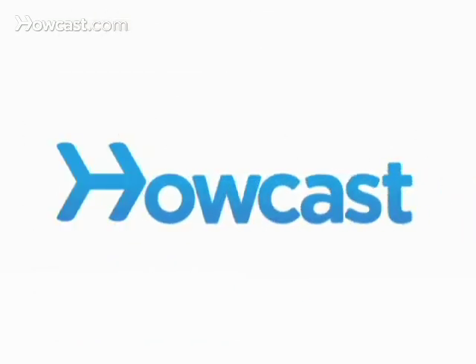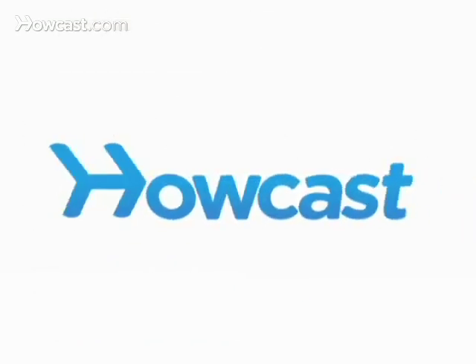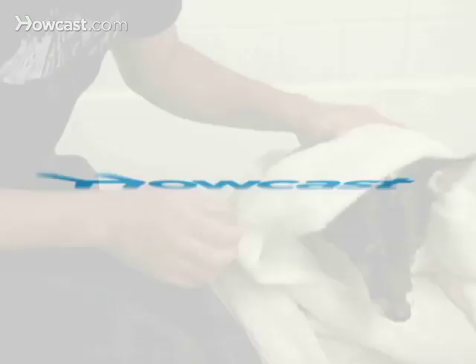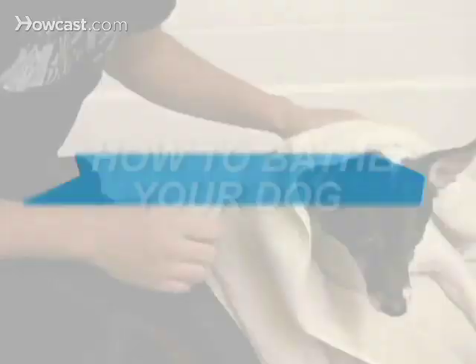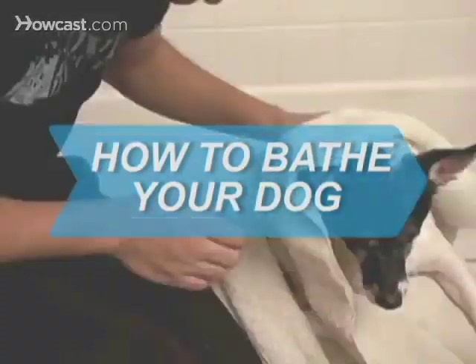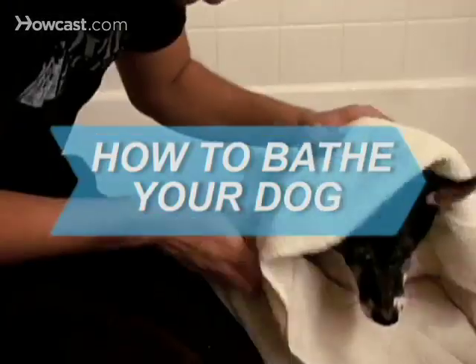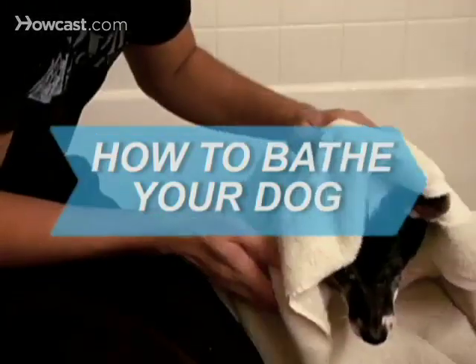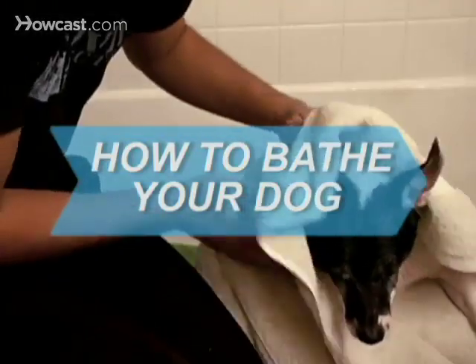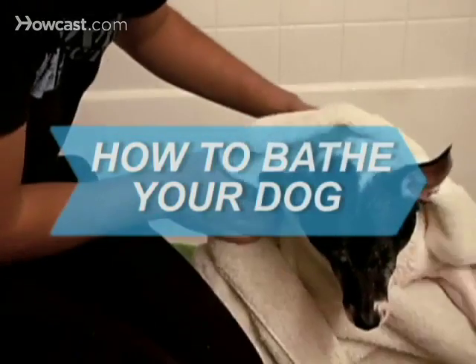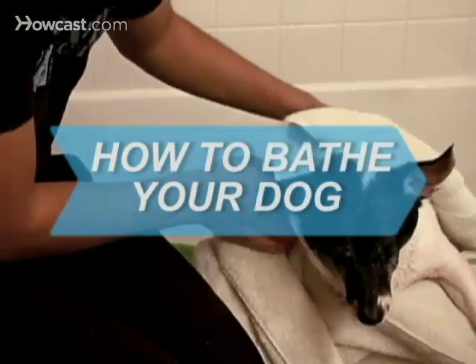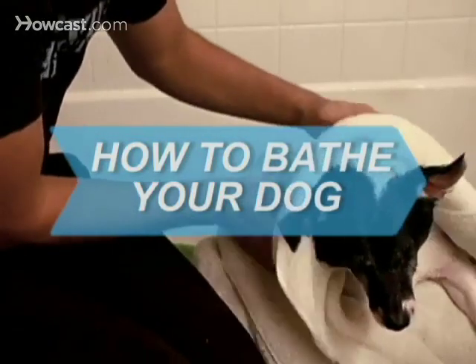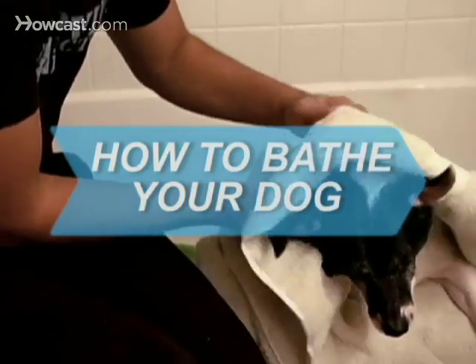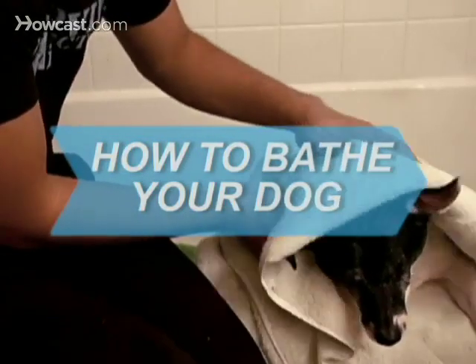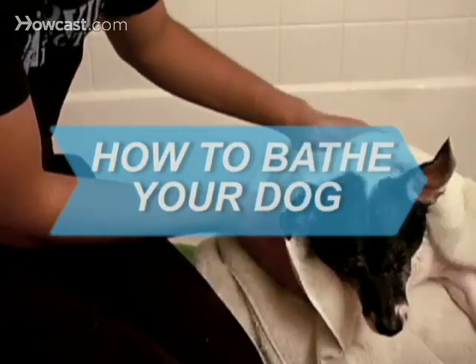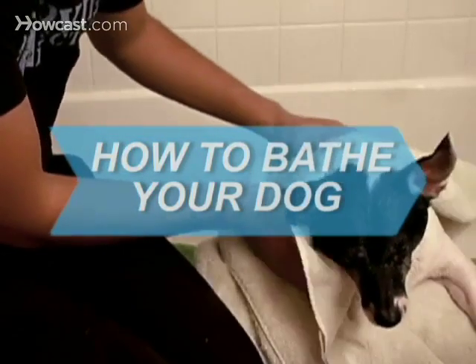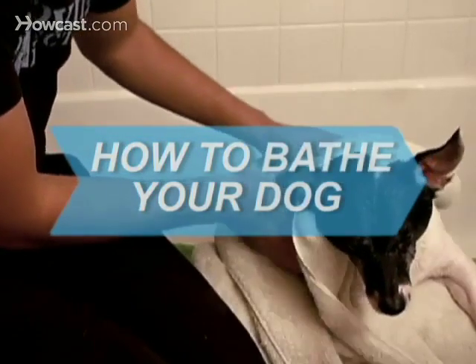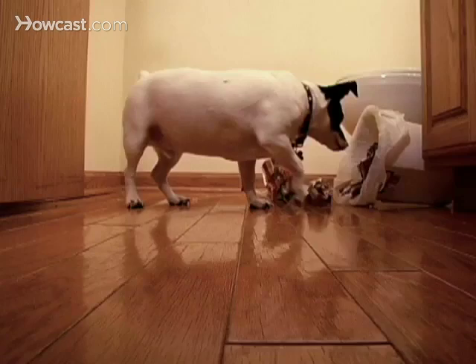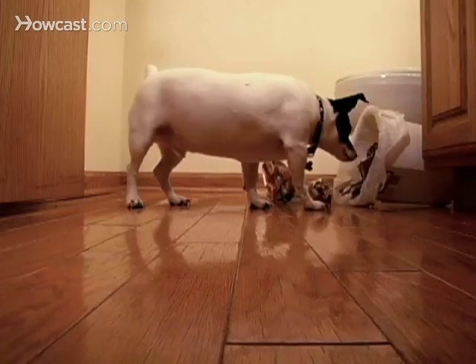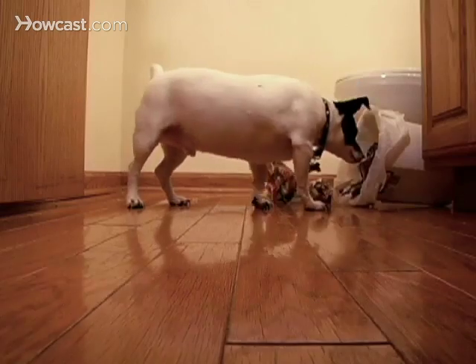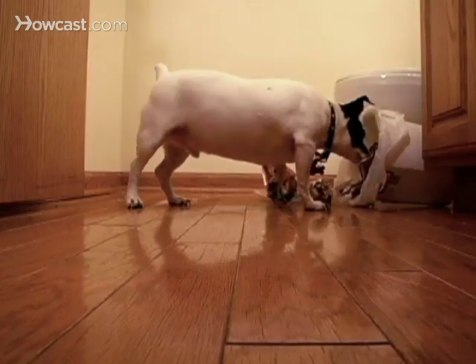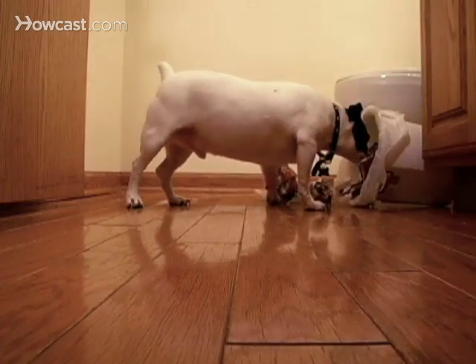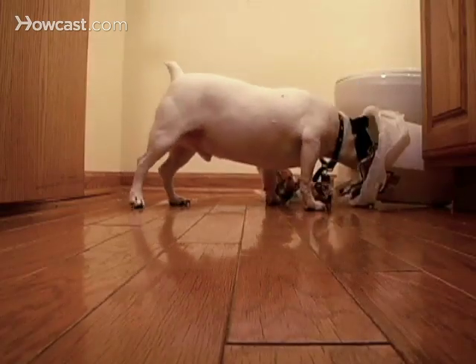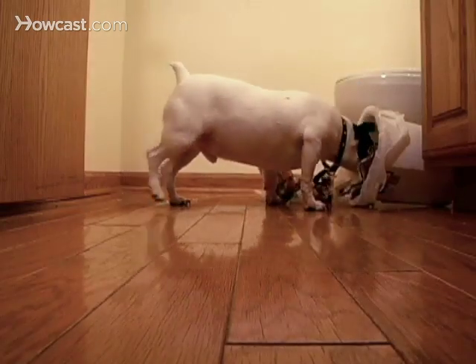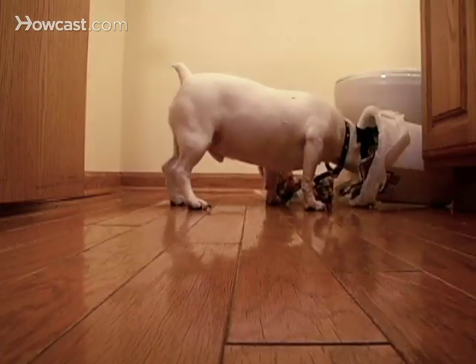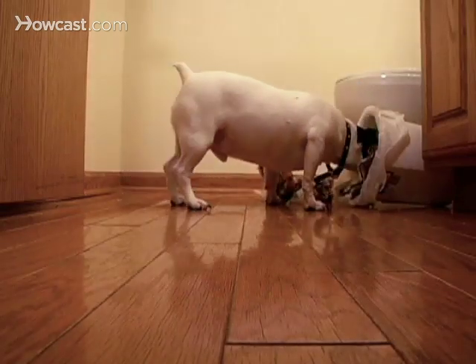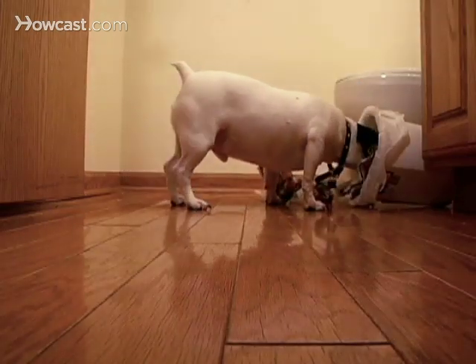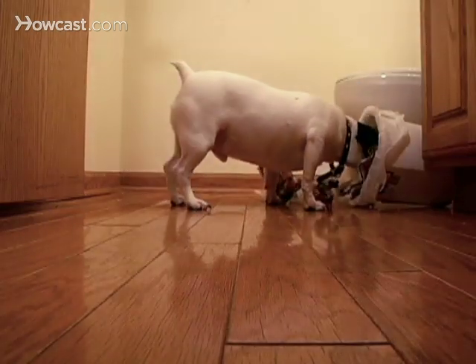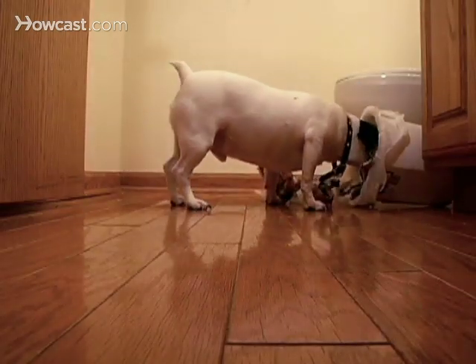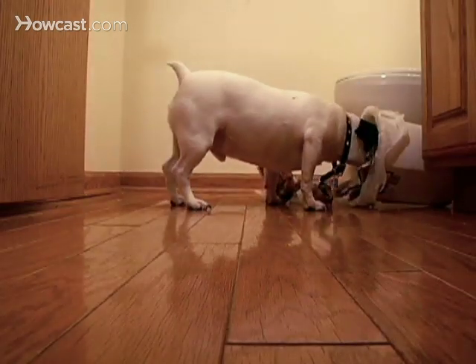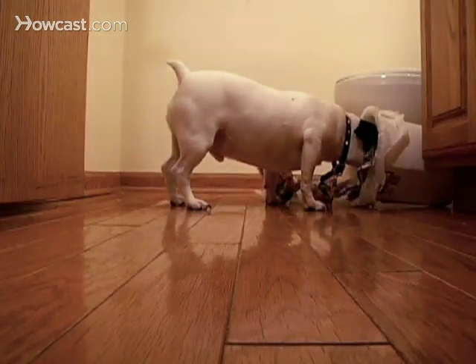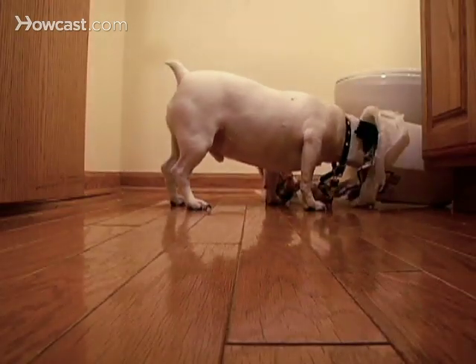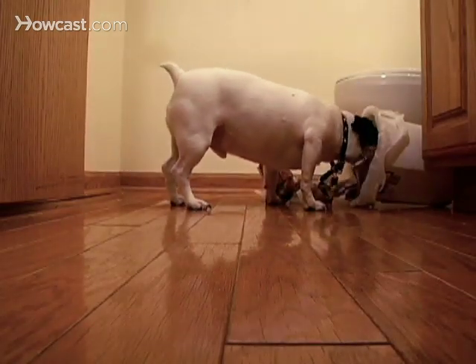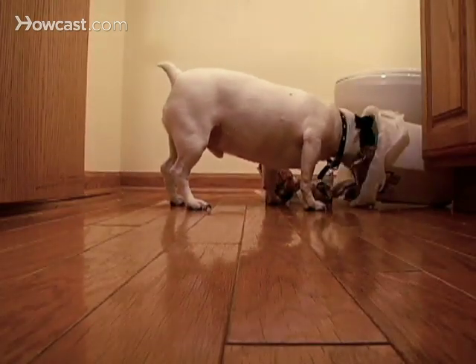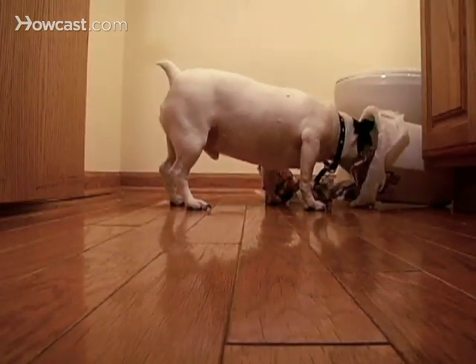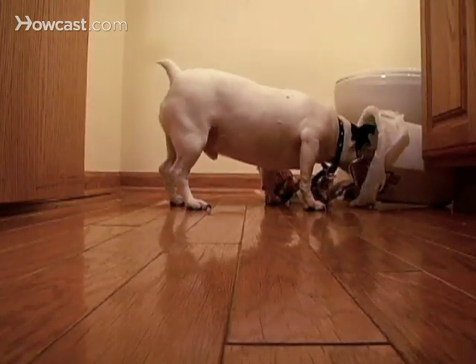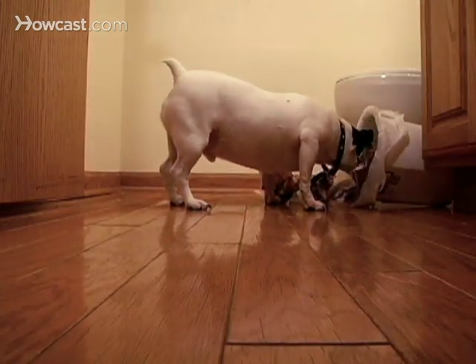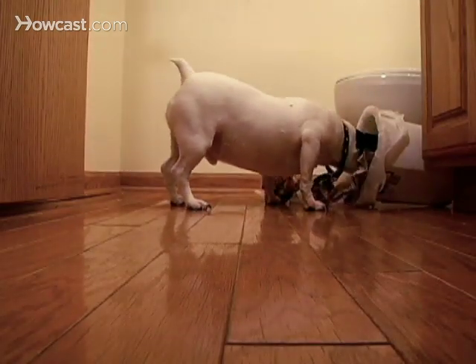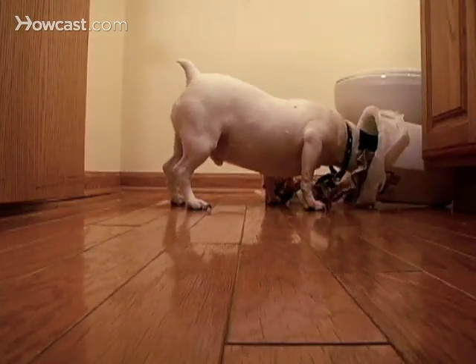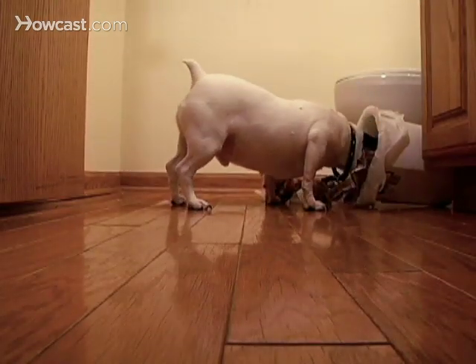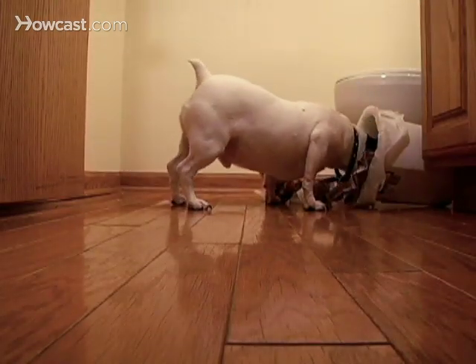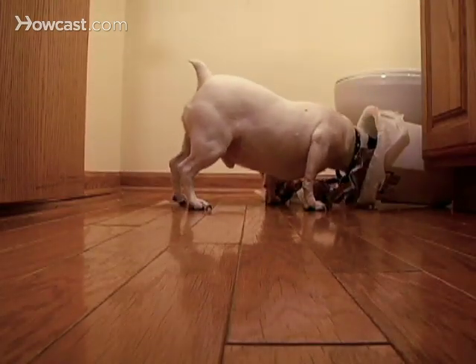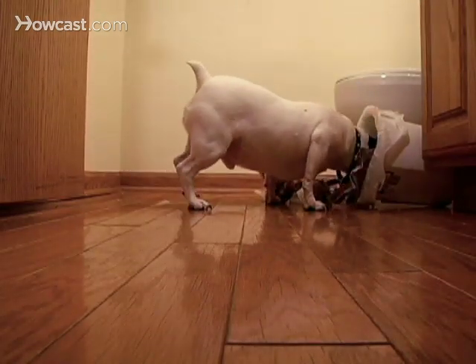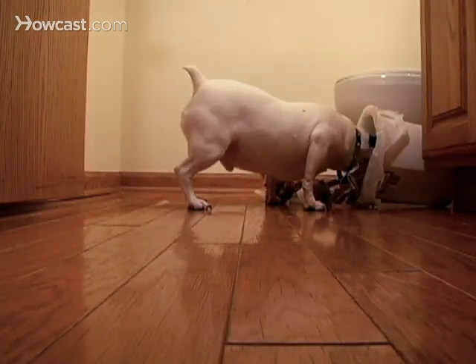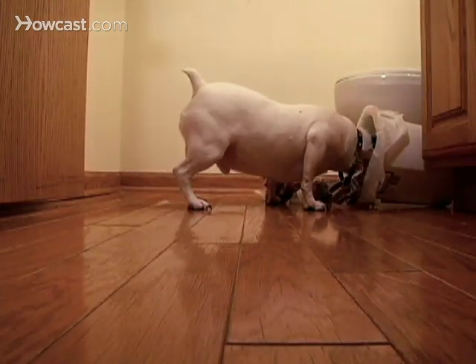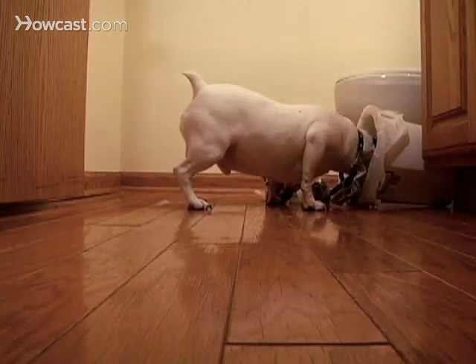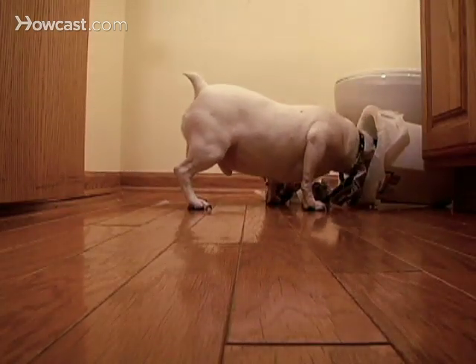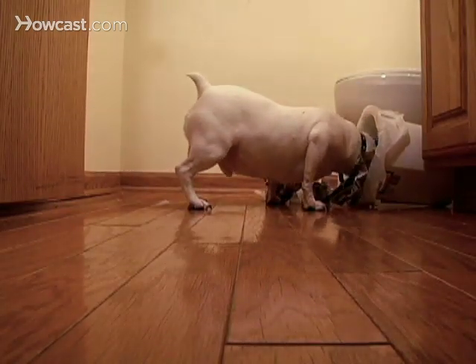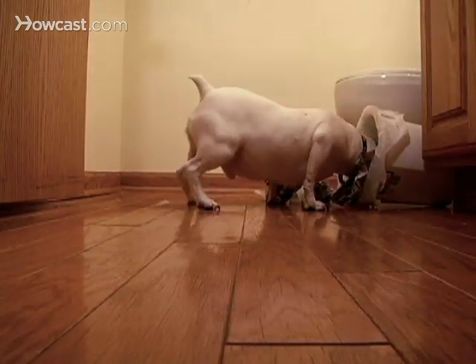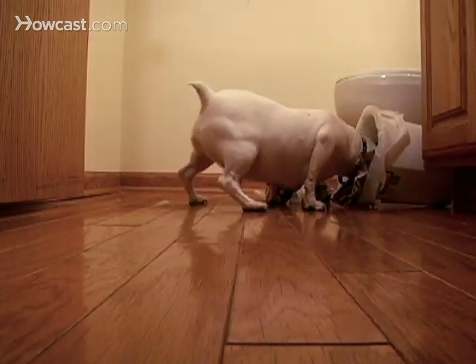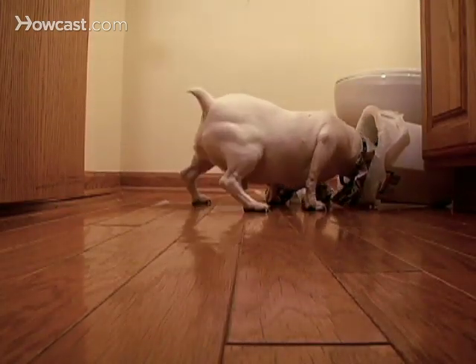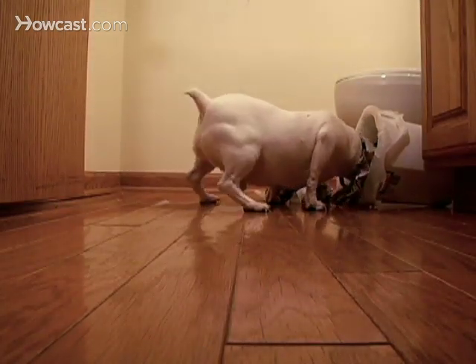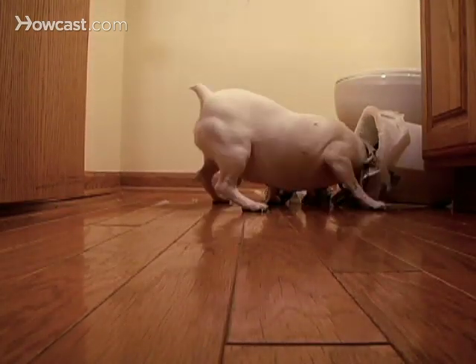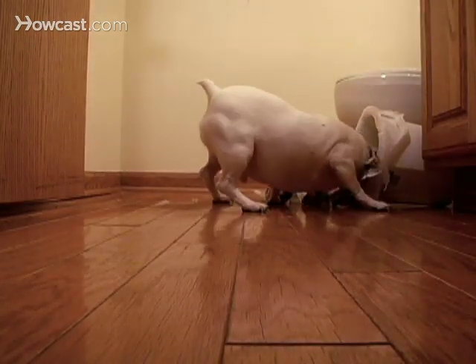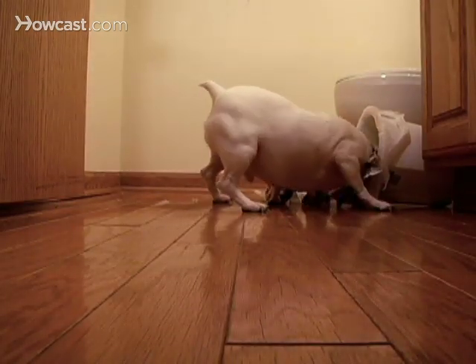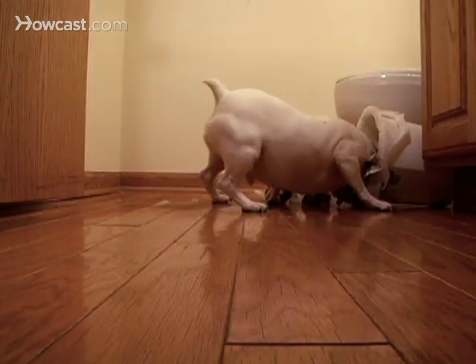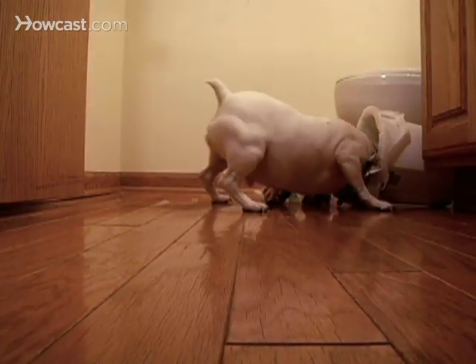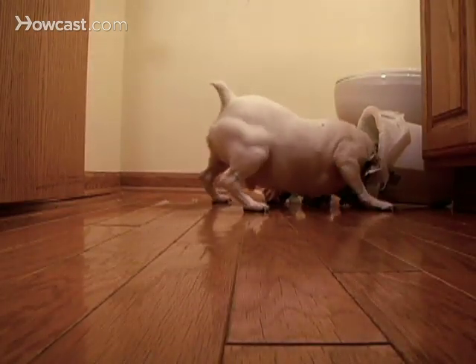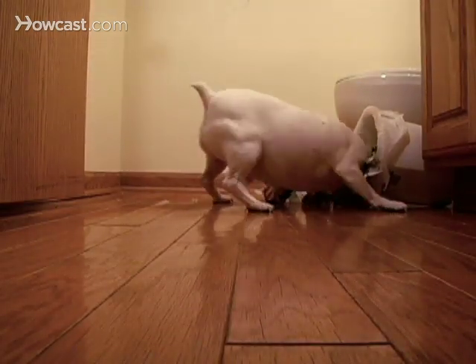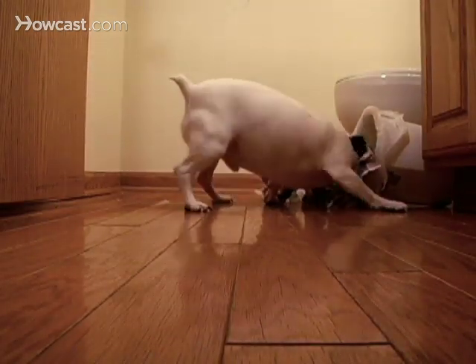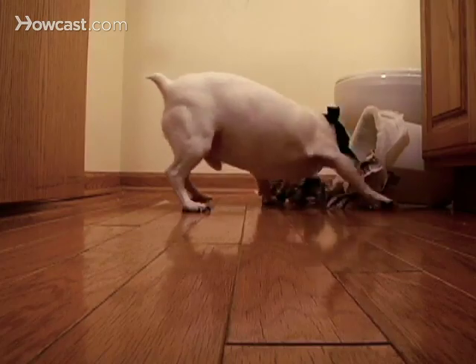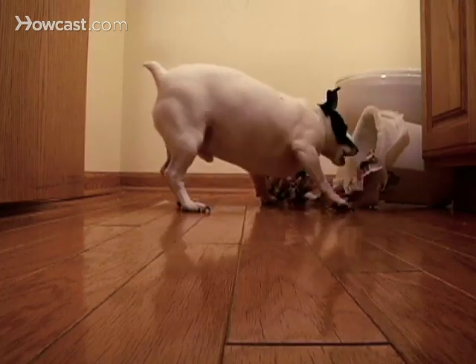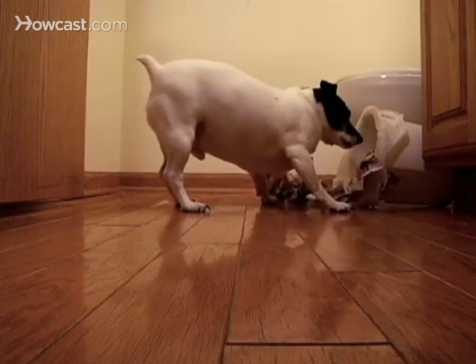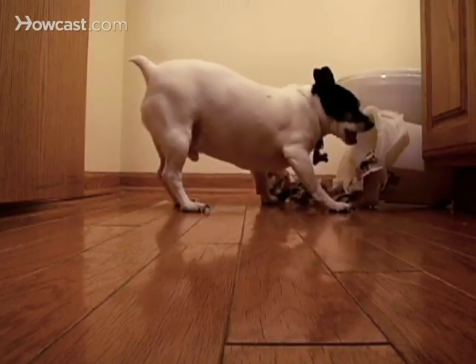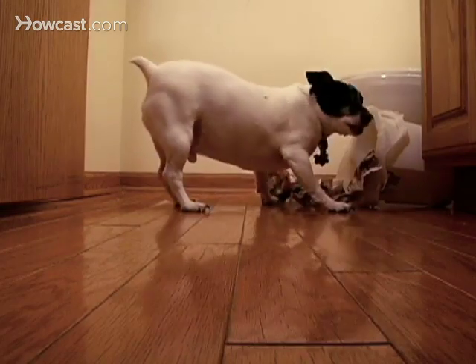How to bathe your dog. Let us educate you on the finer points of dog bathing for the next time Spot comes home smelling of sewage and rotten bird seed.